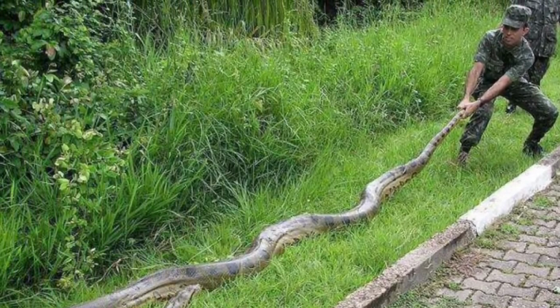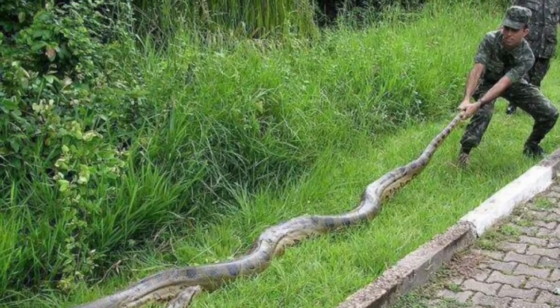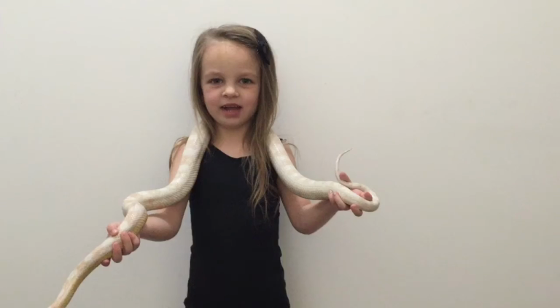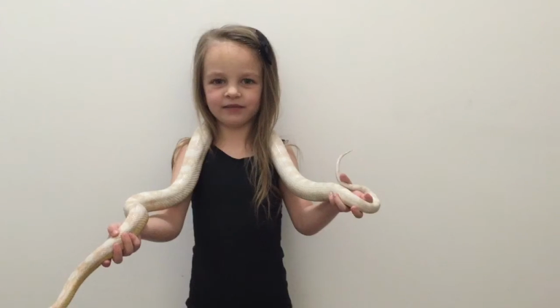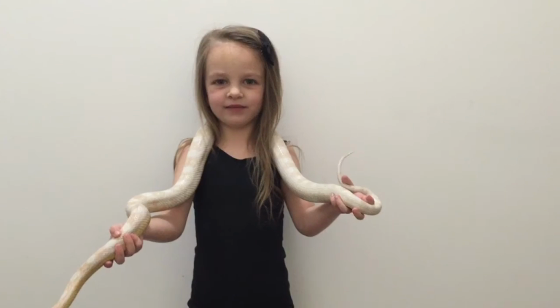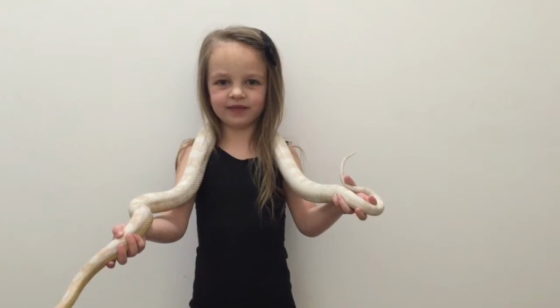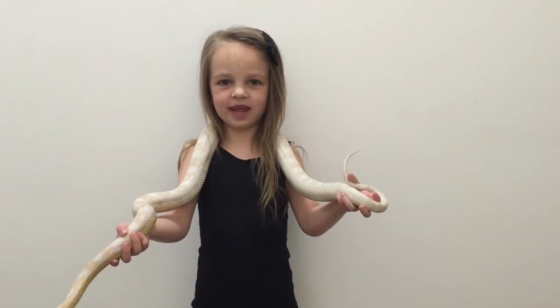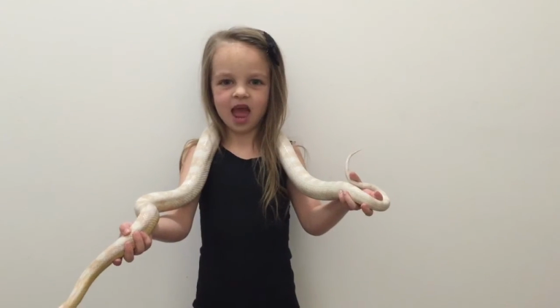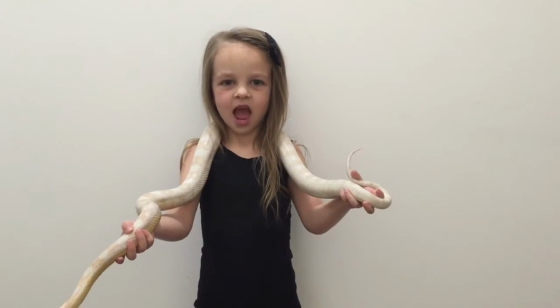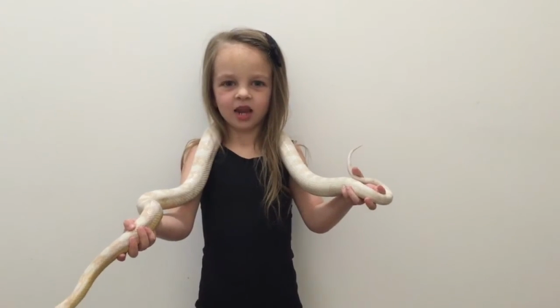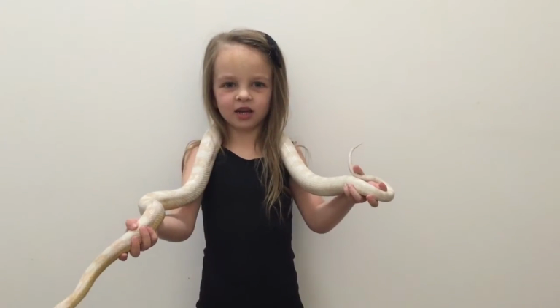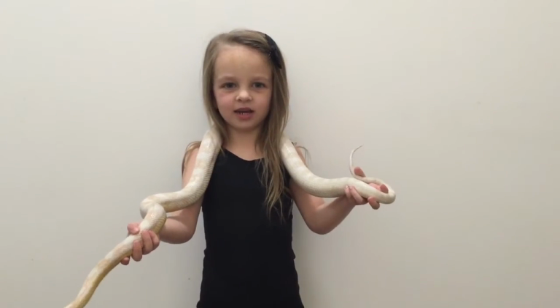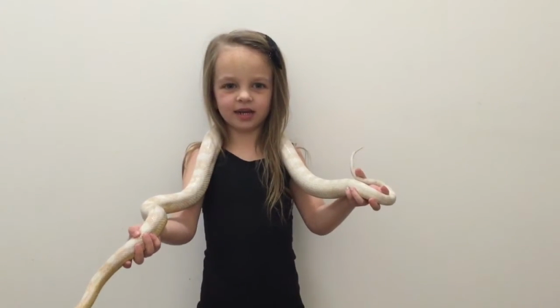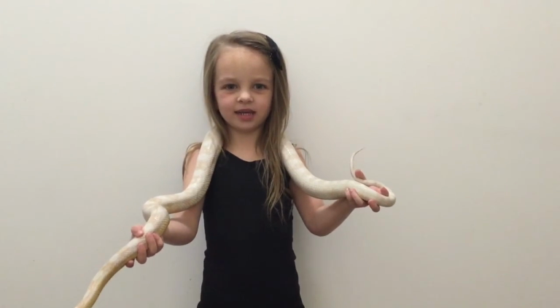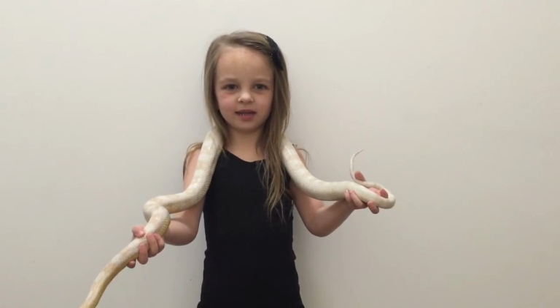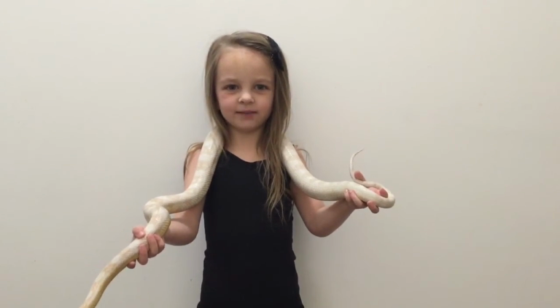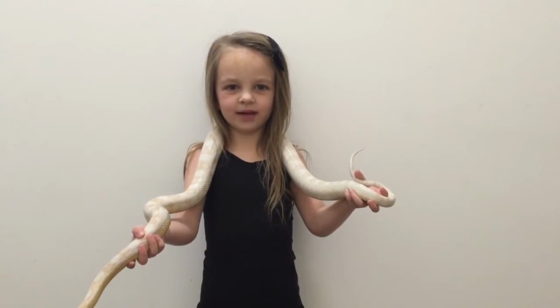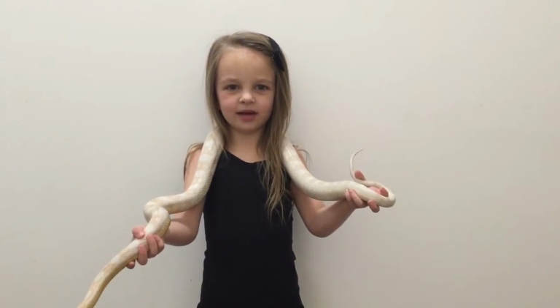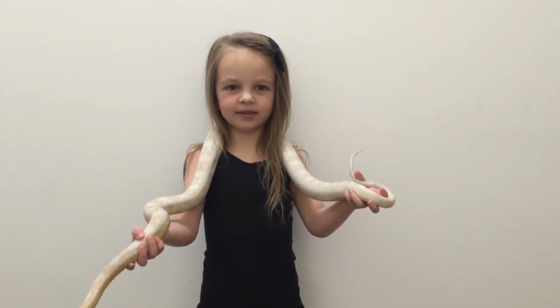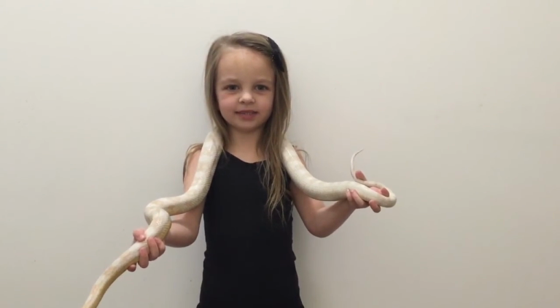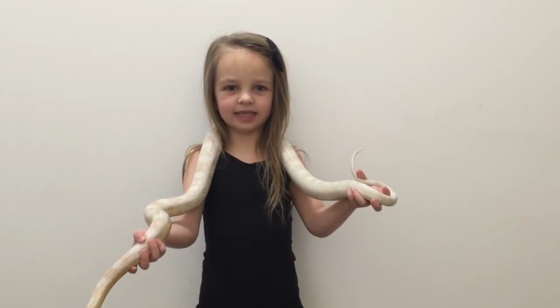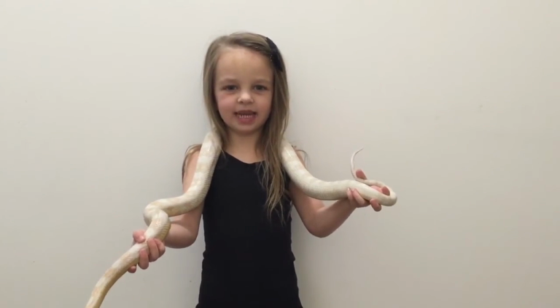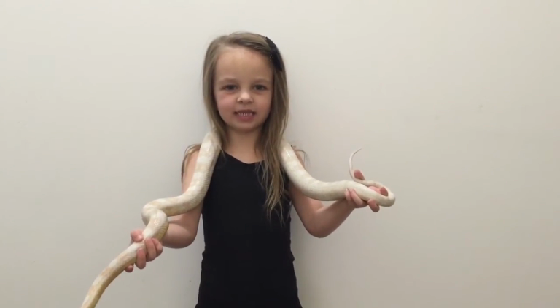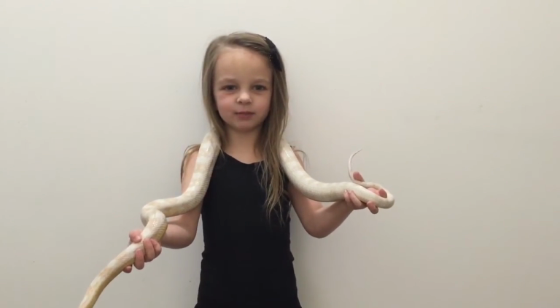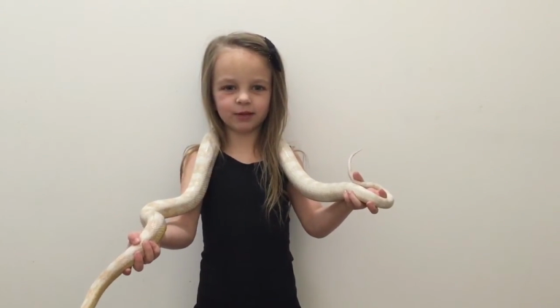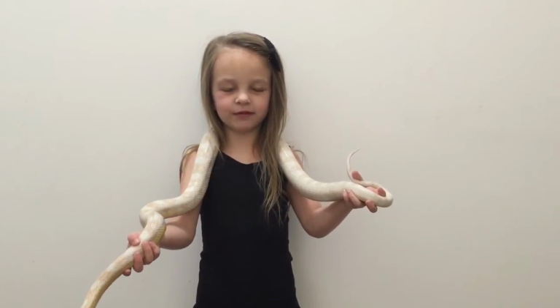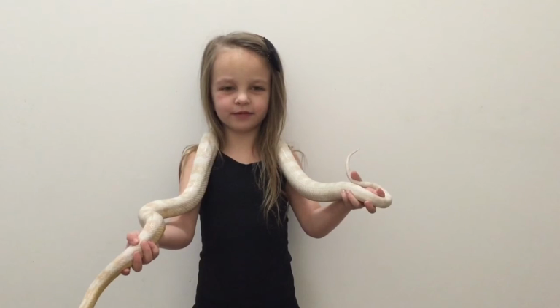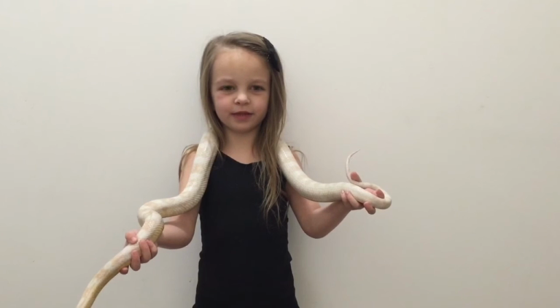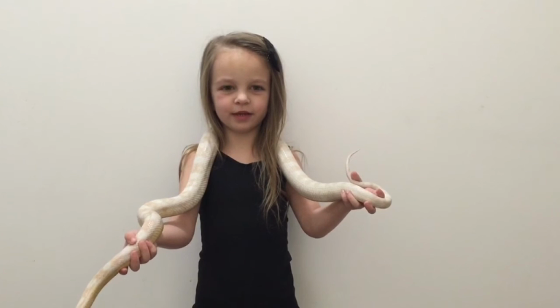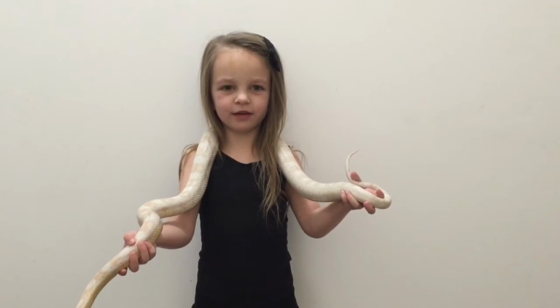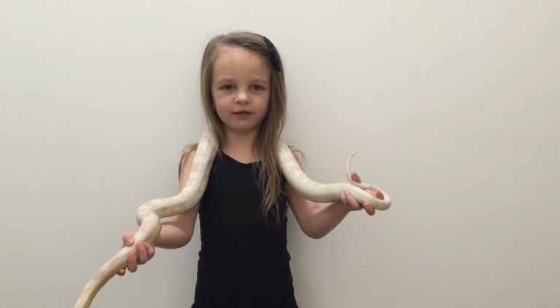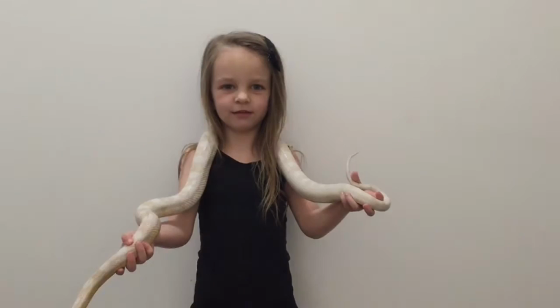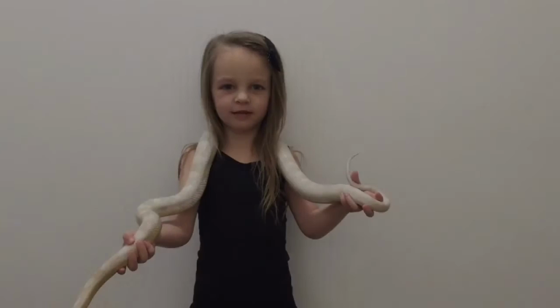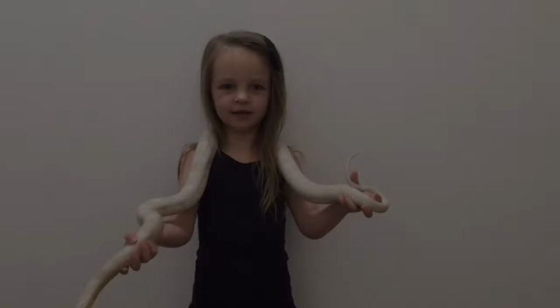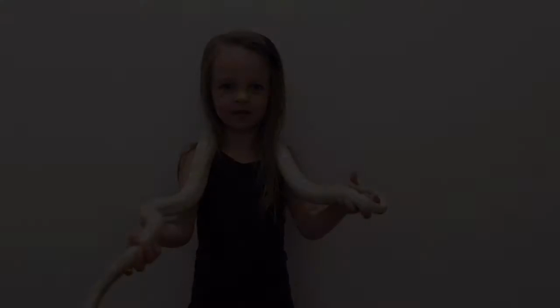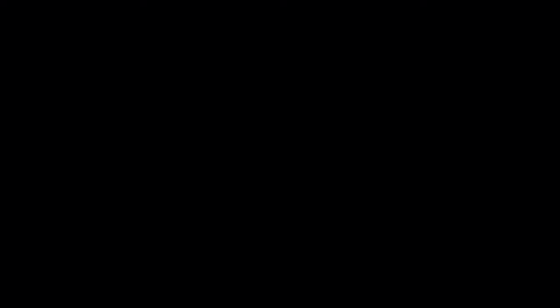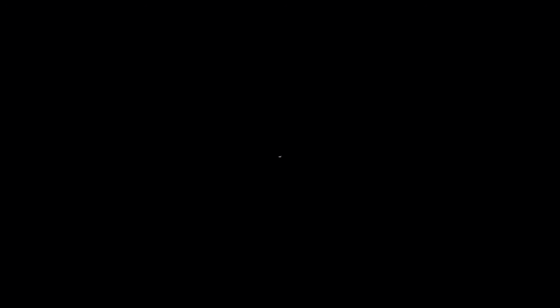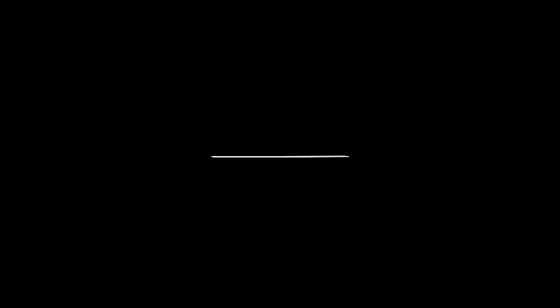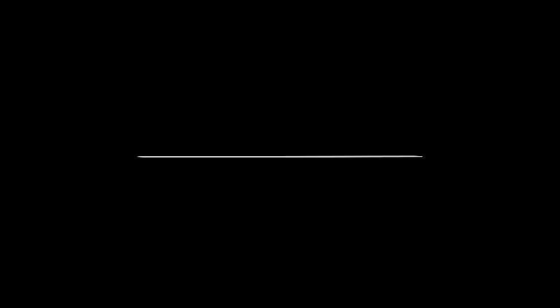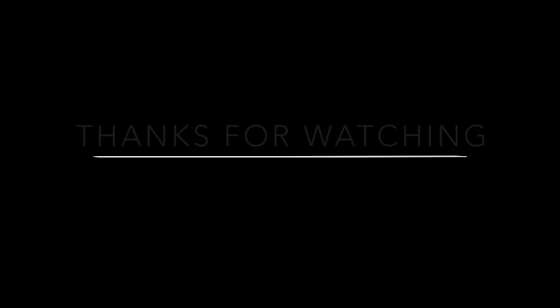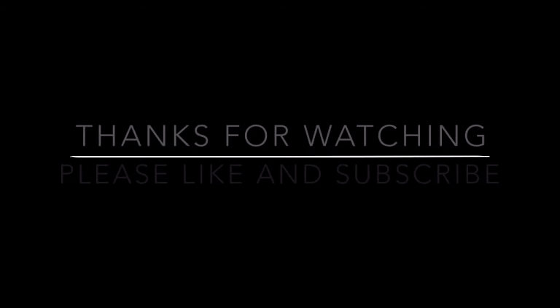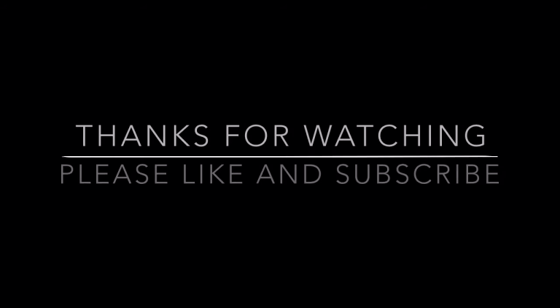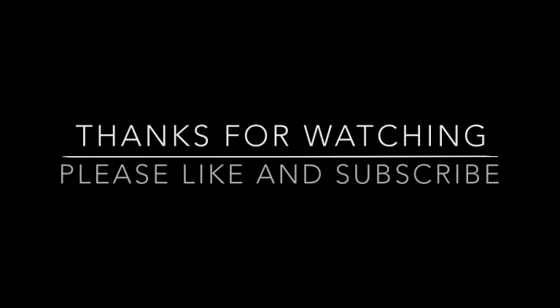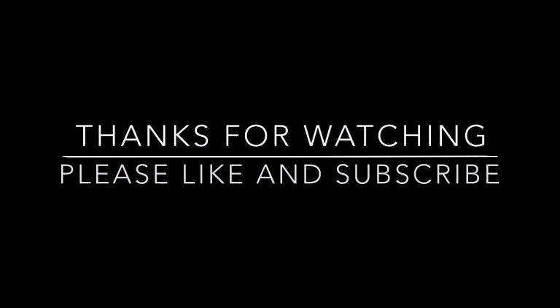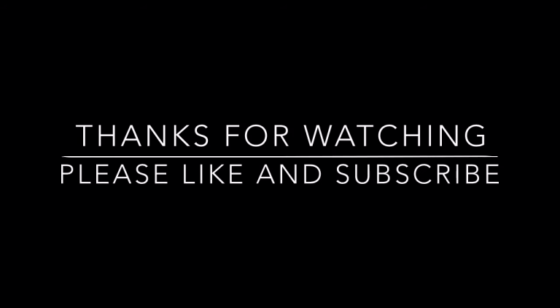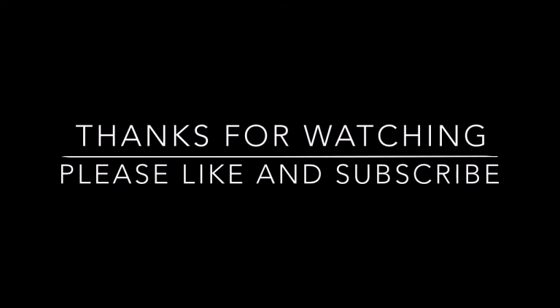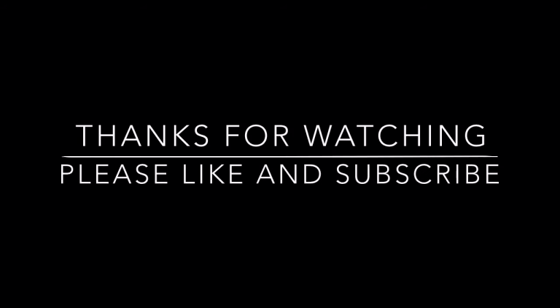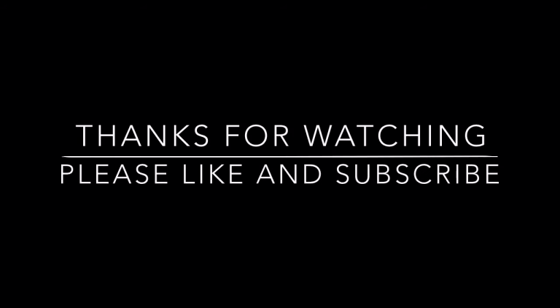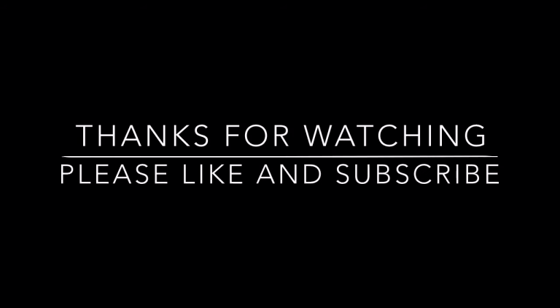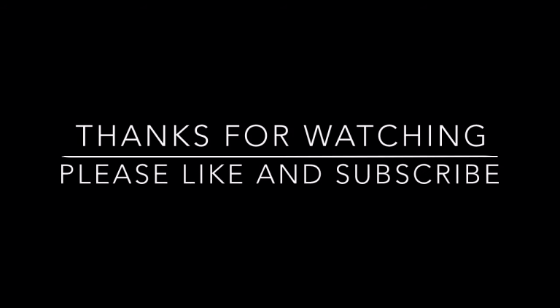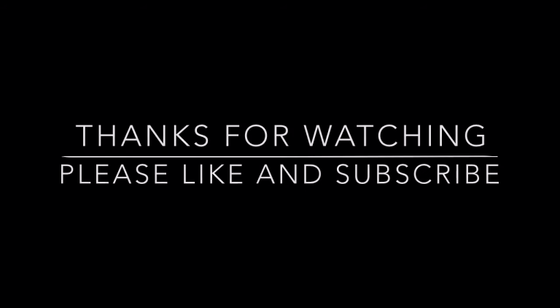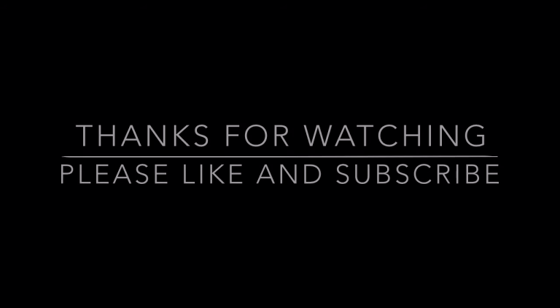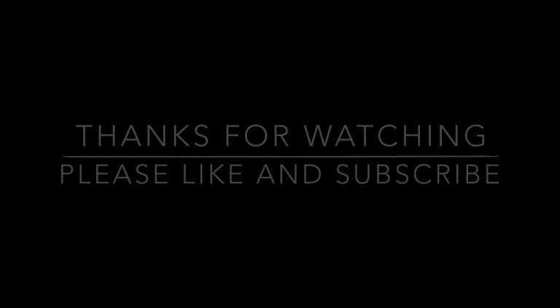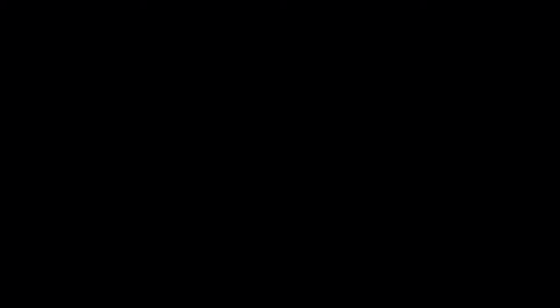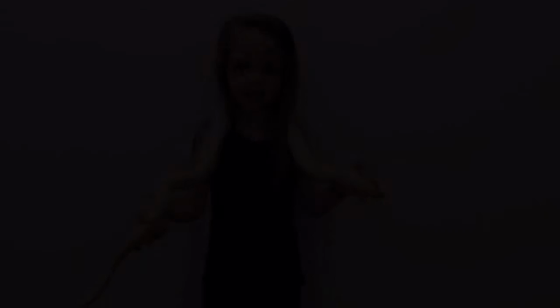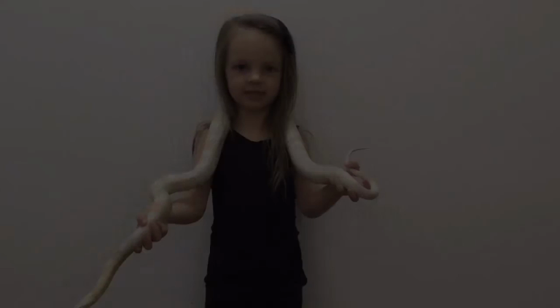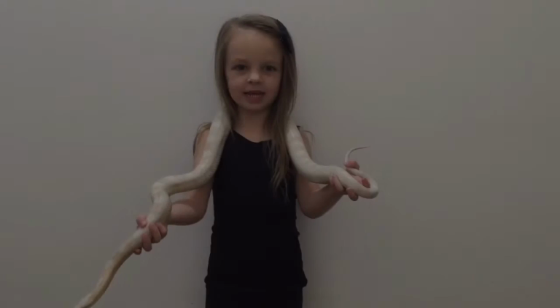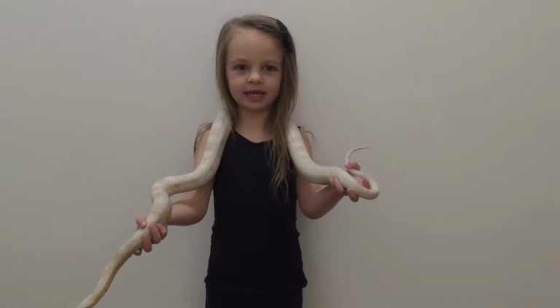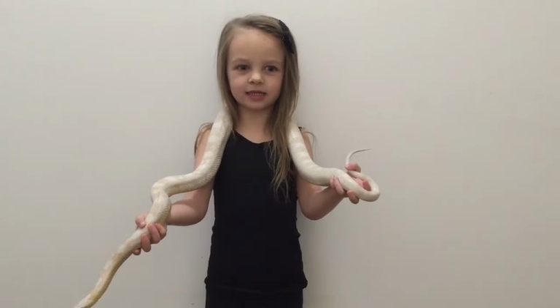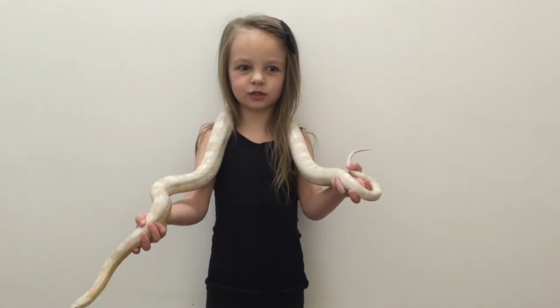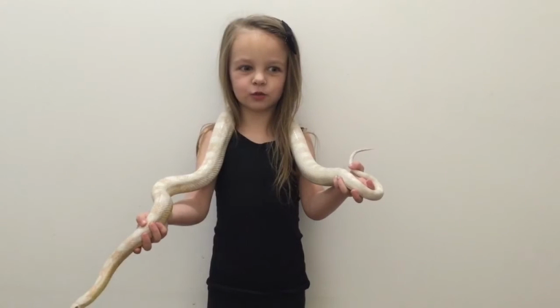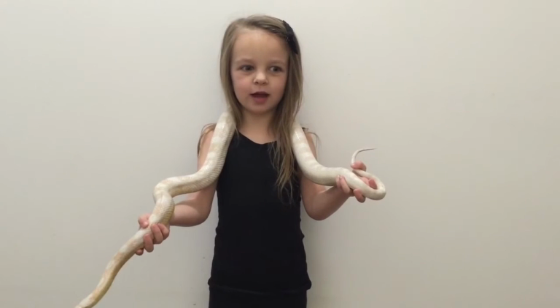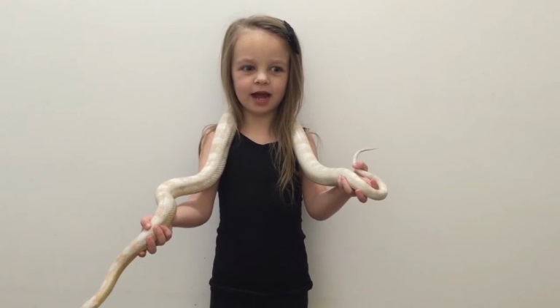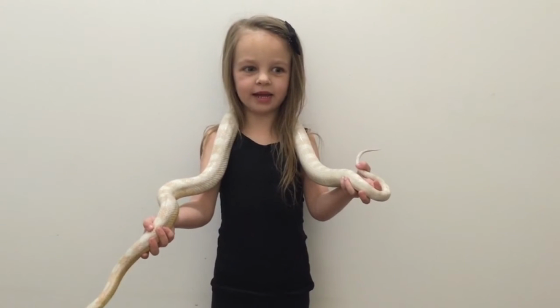Have fun learning about snakes with you! Please like and subscribe!